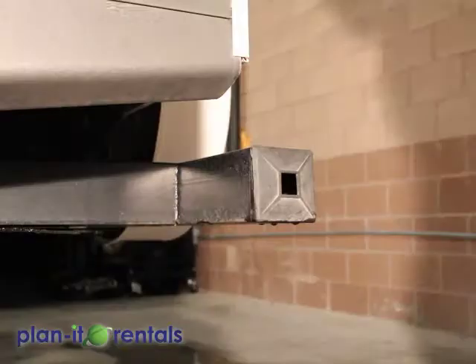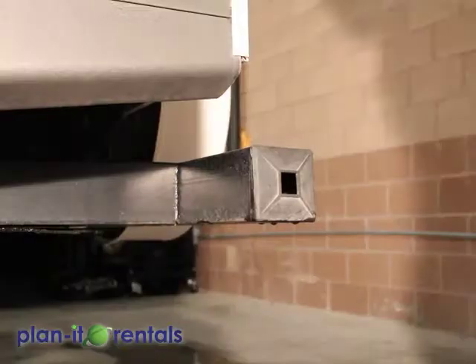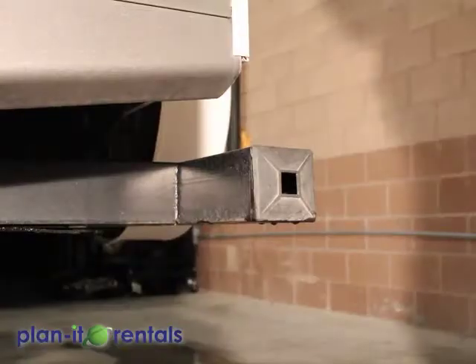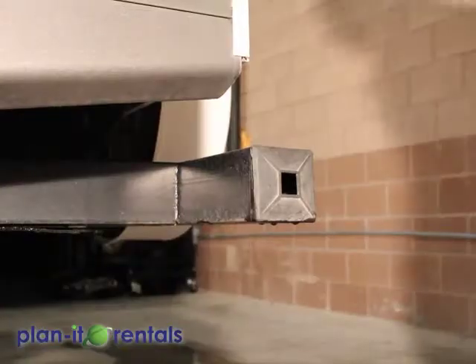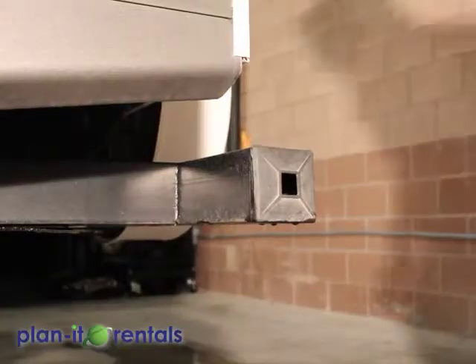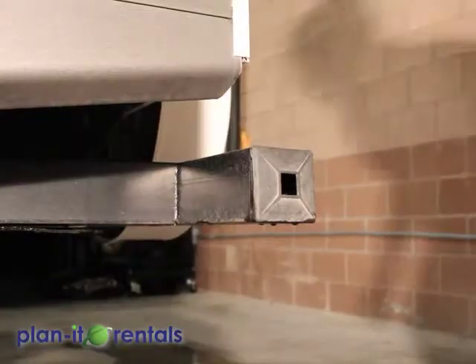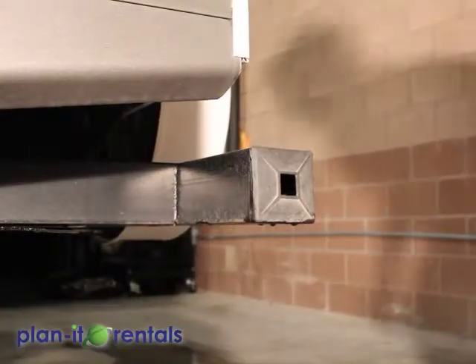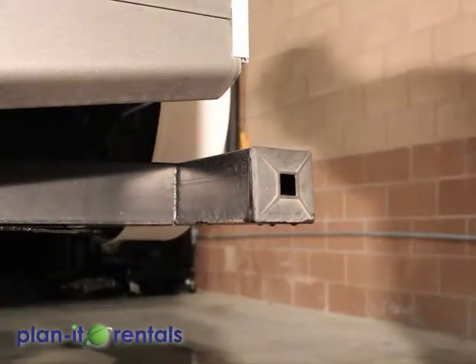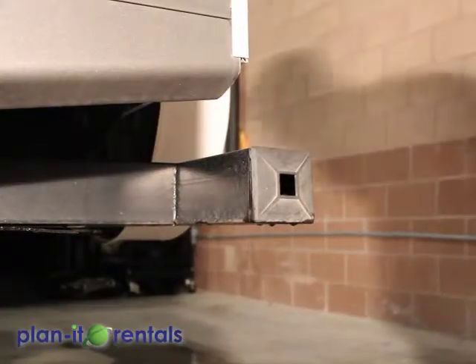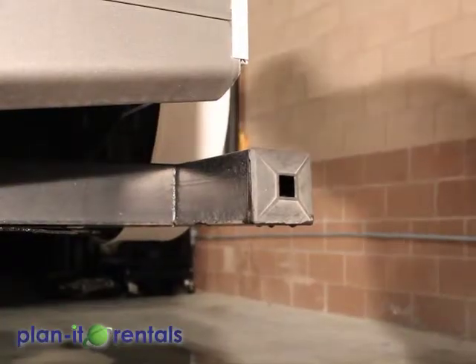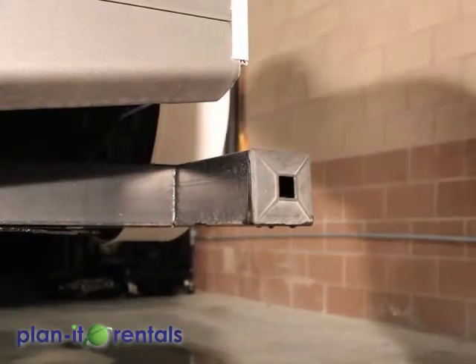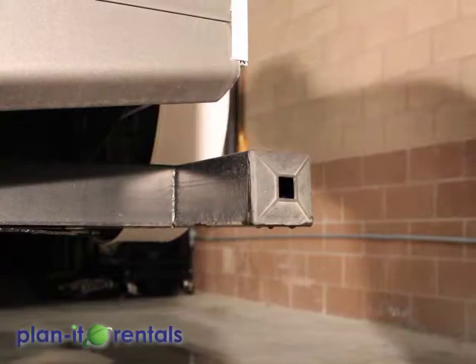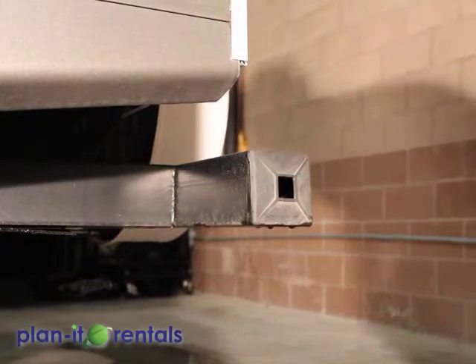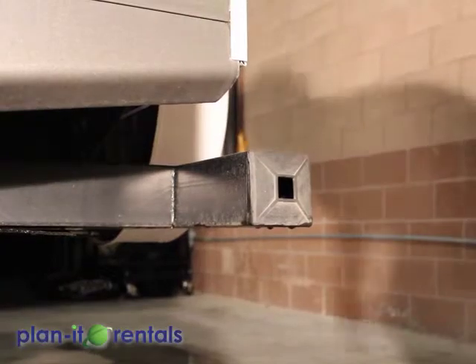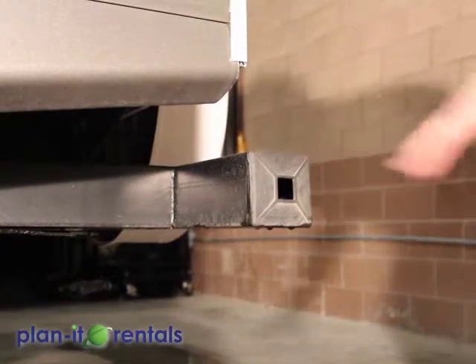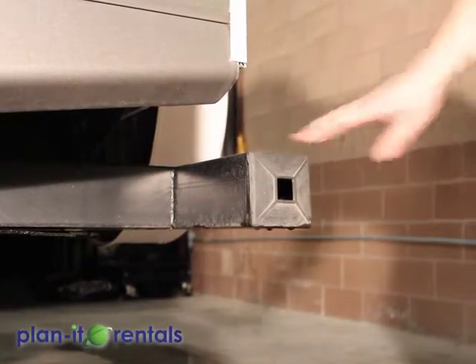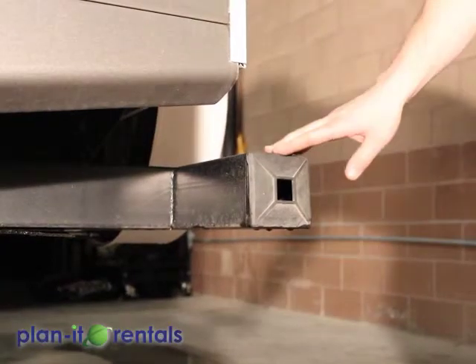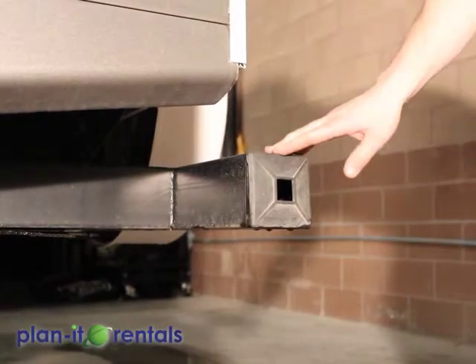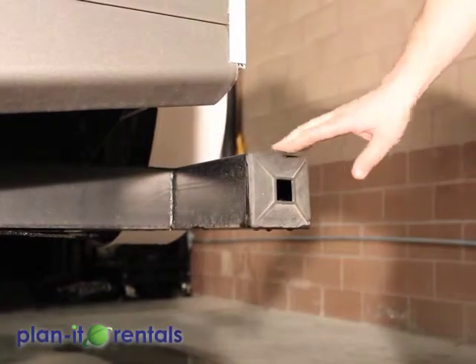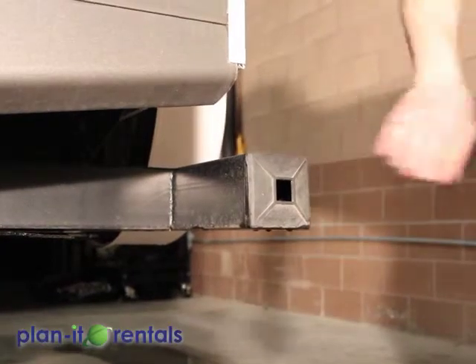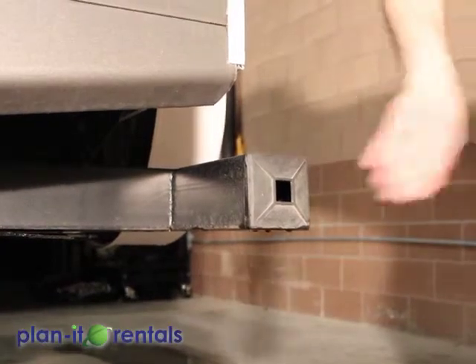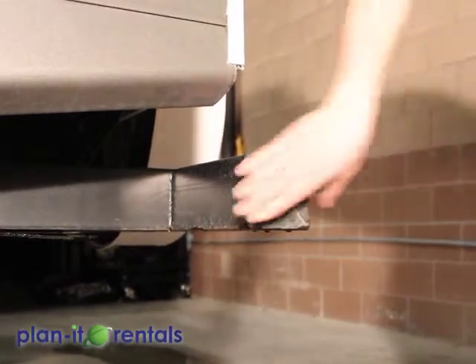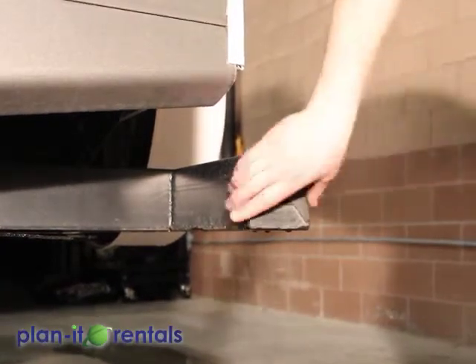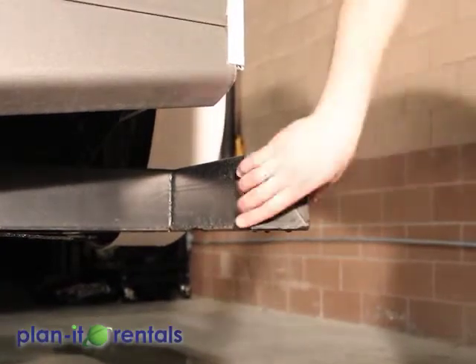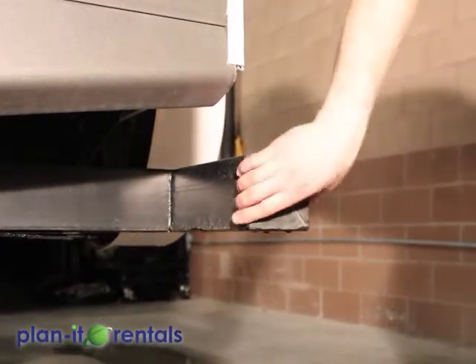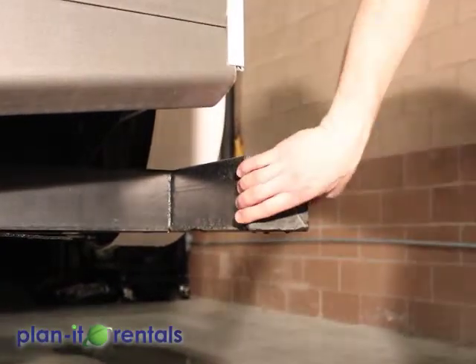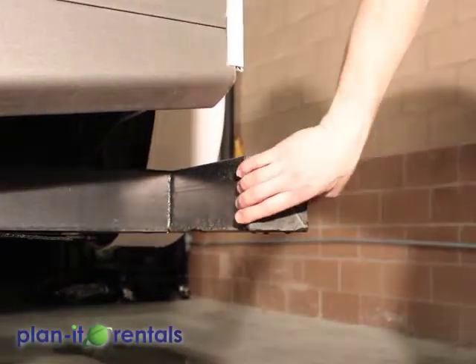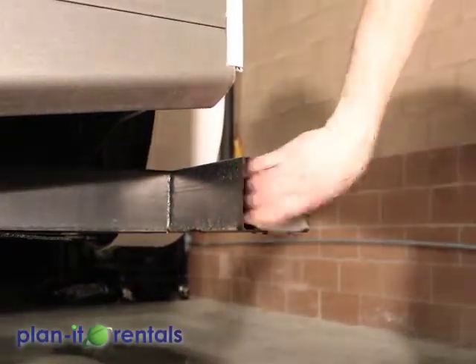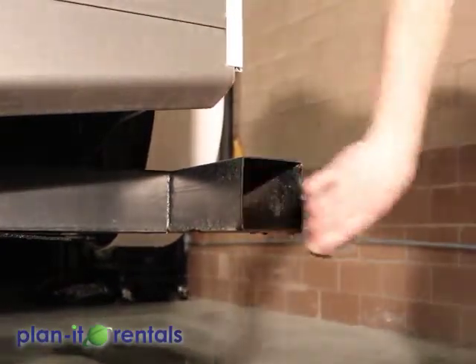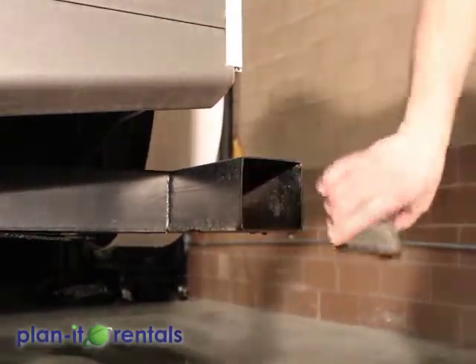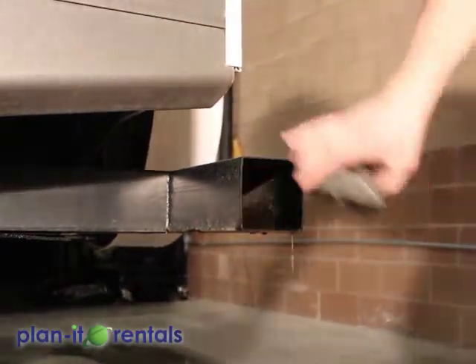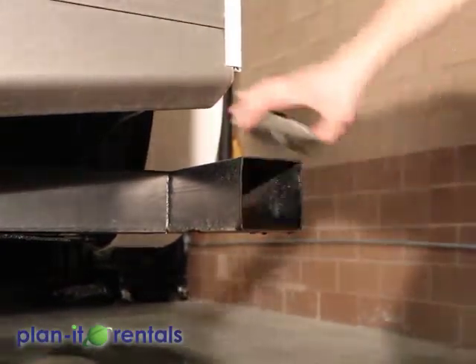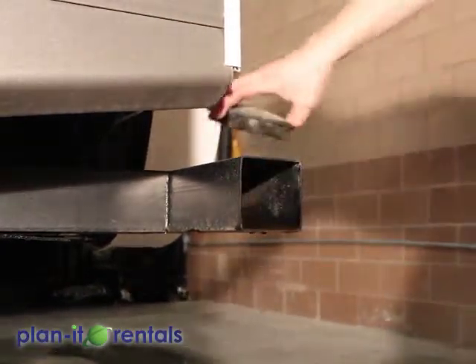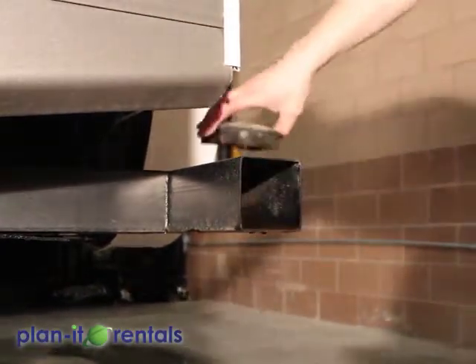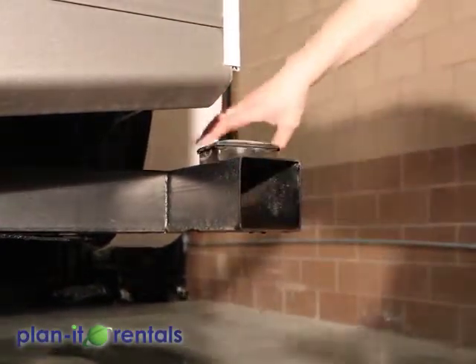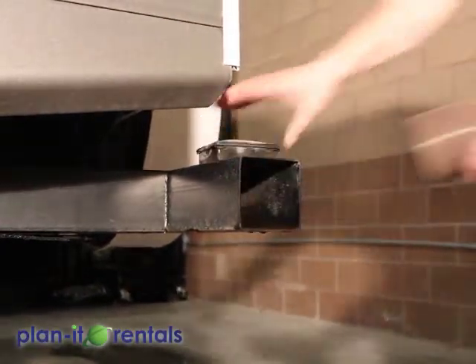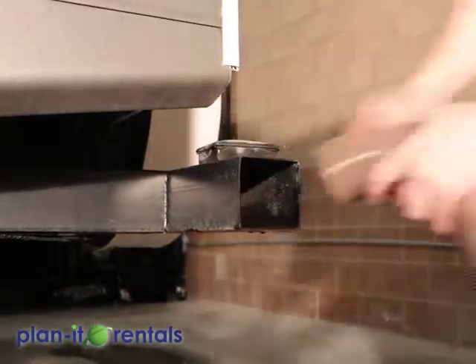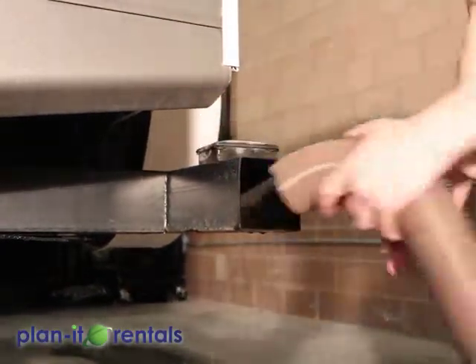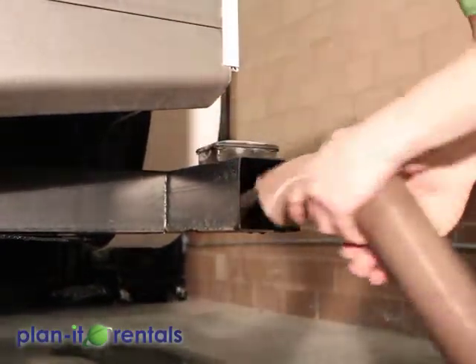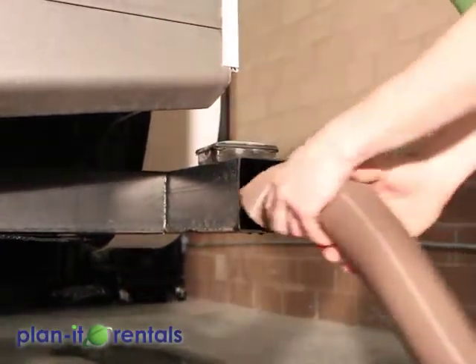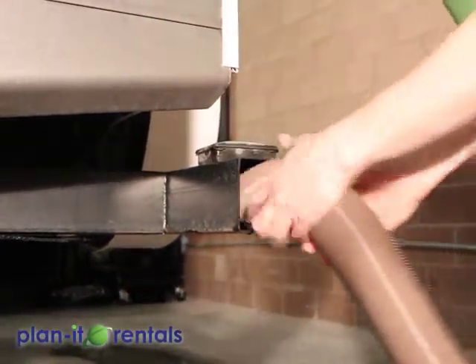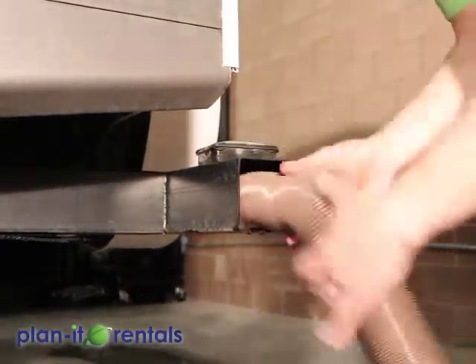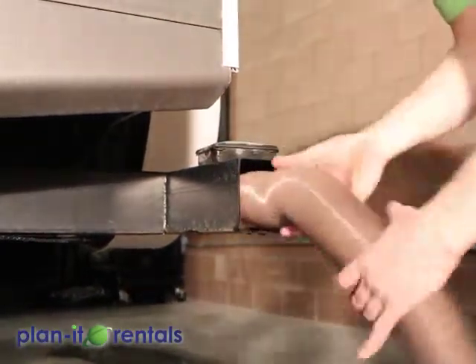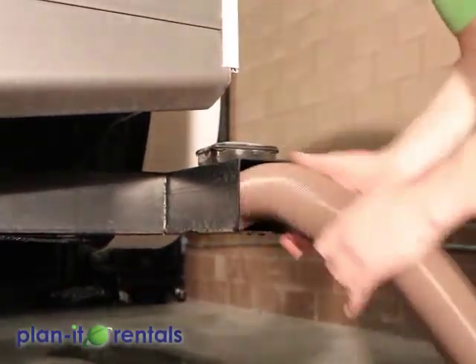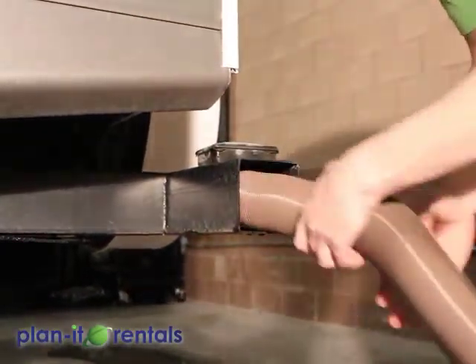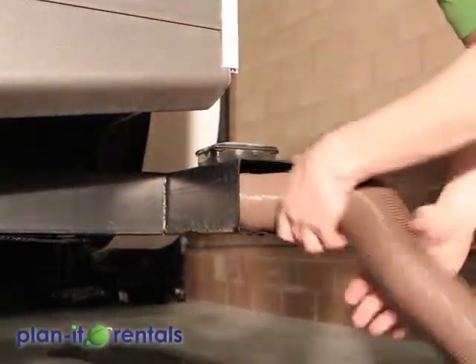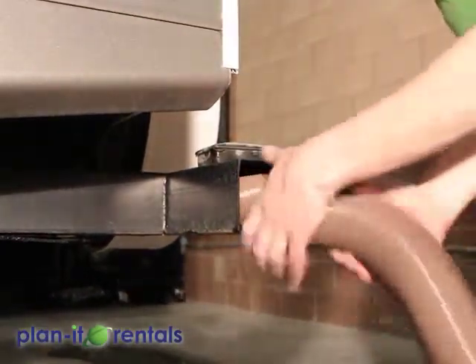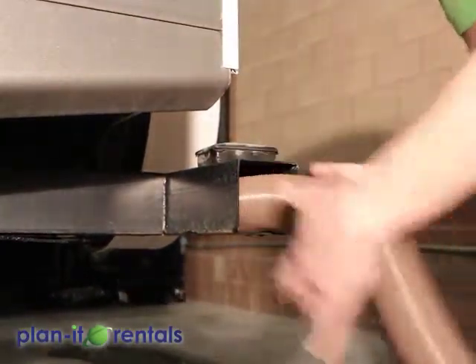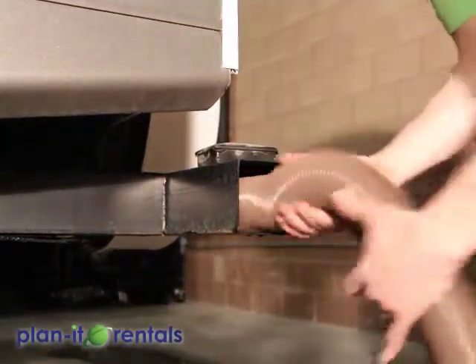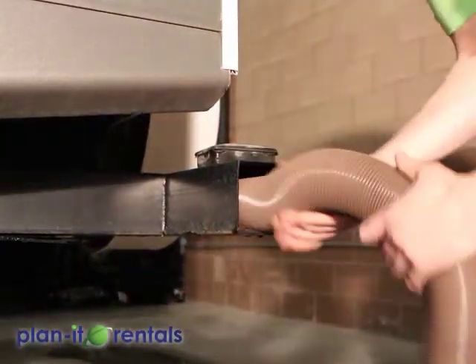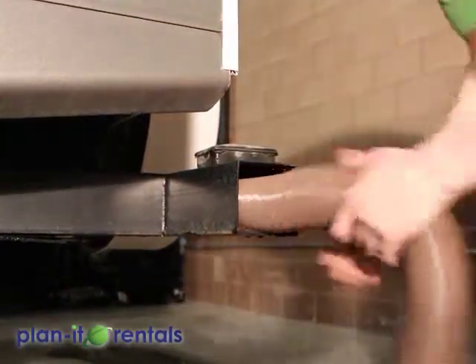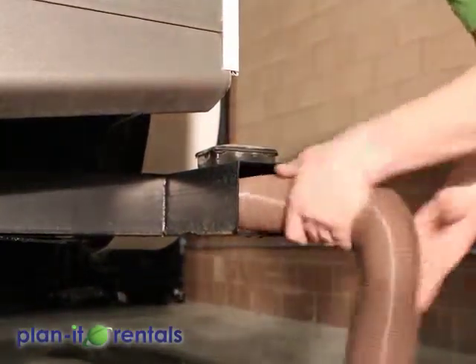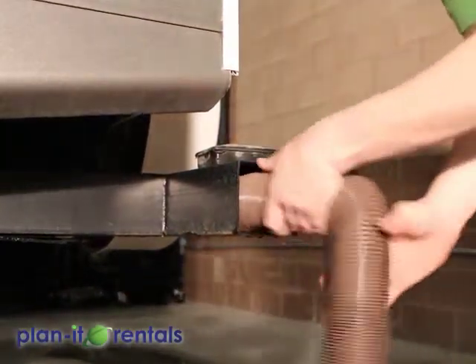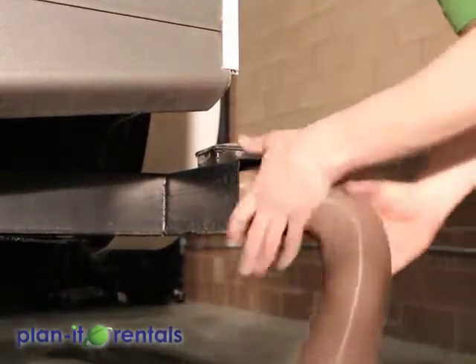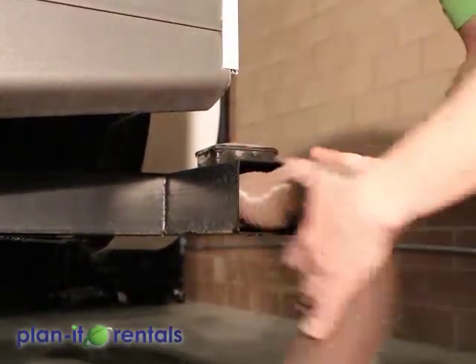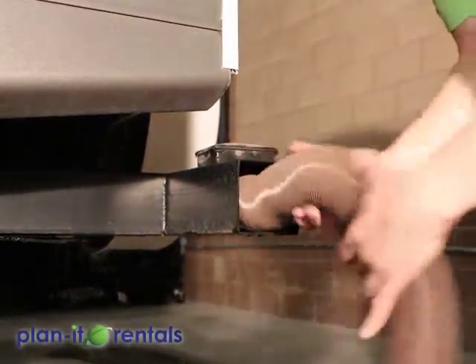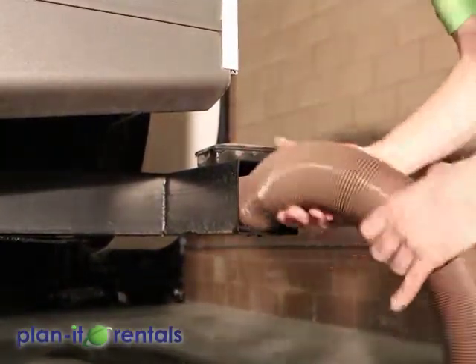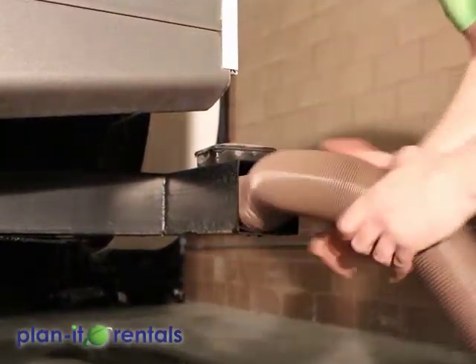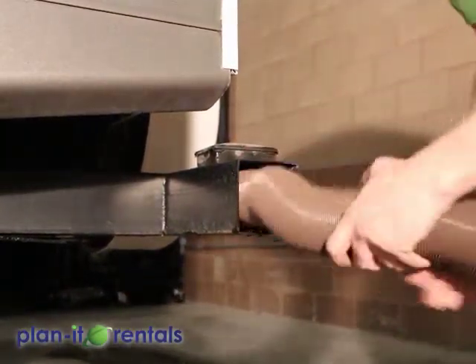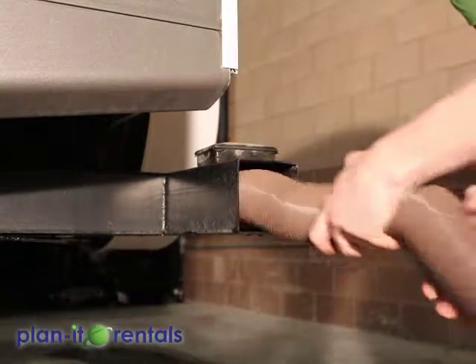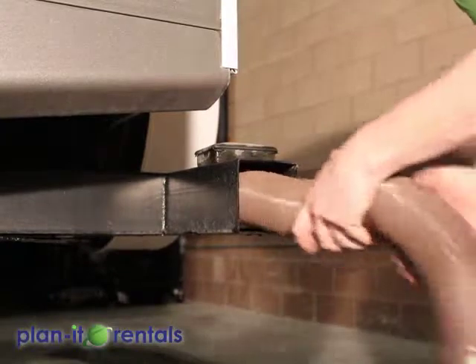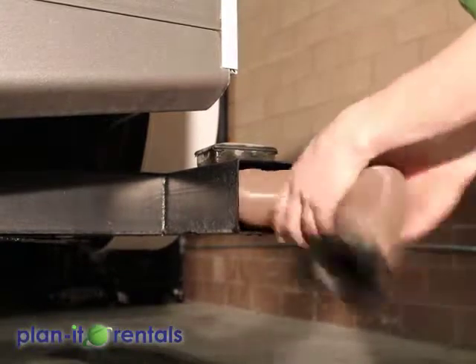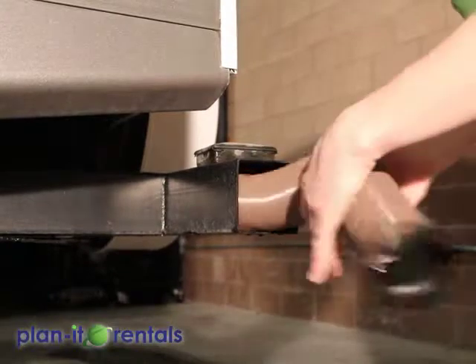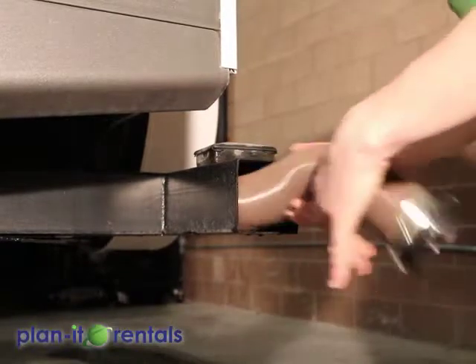The sewer hose stores away in the bumper — just remove the cap and push it in.